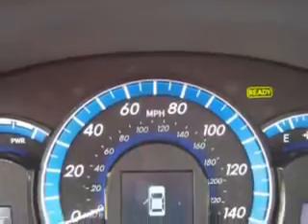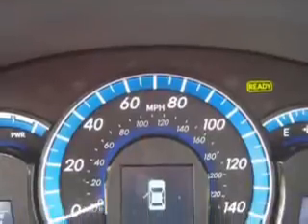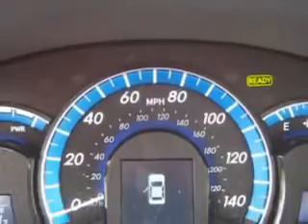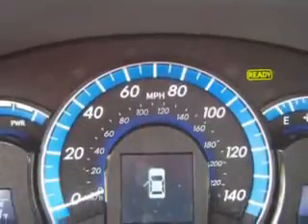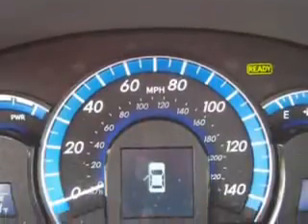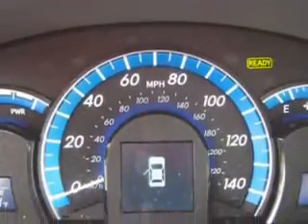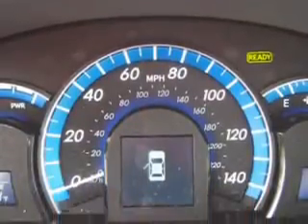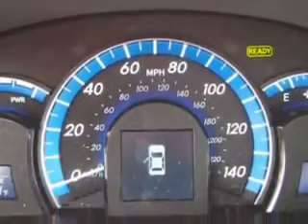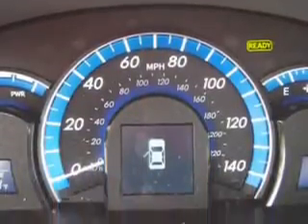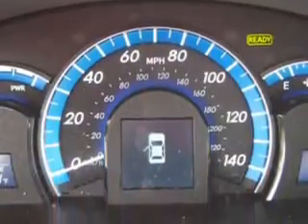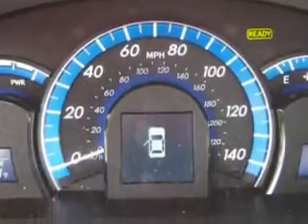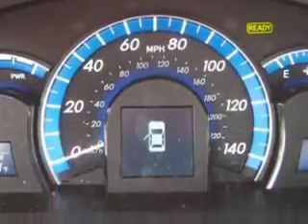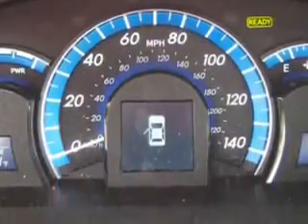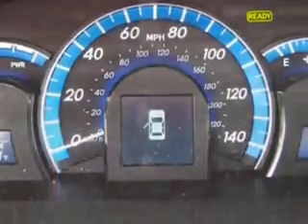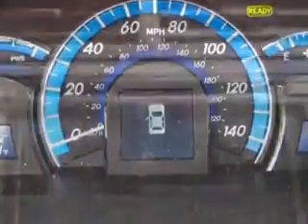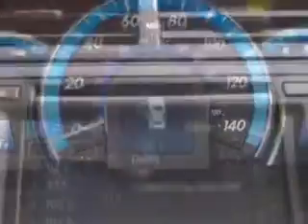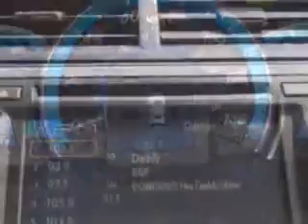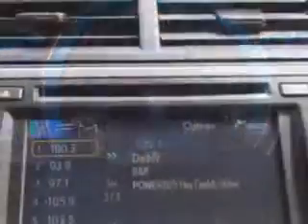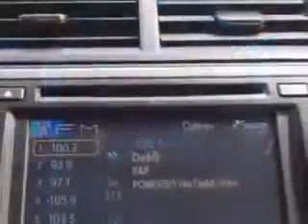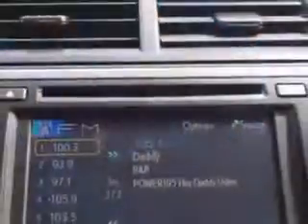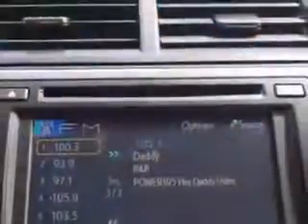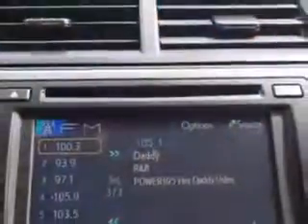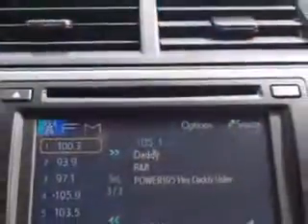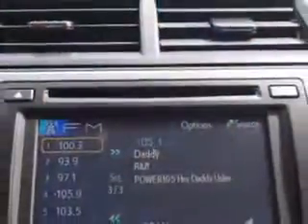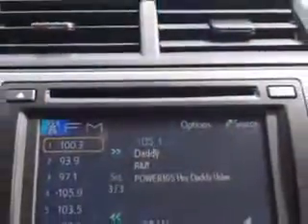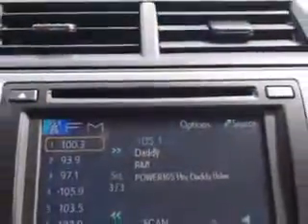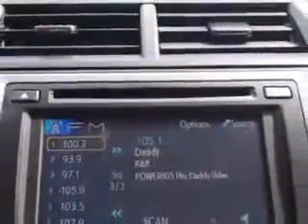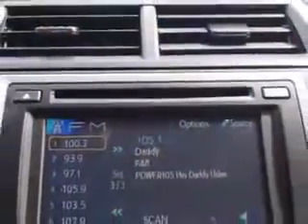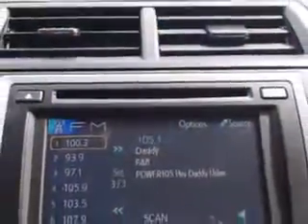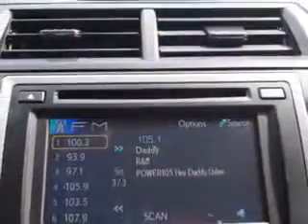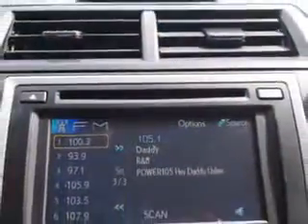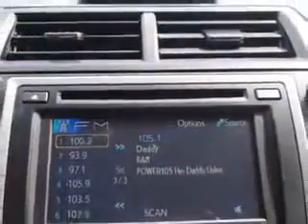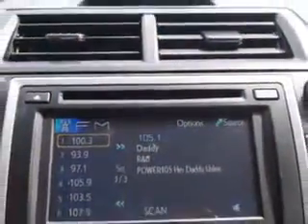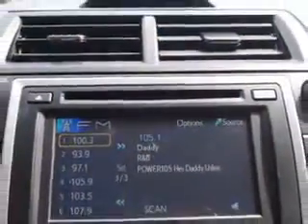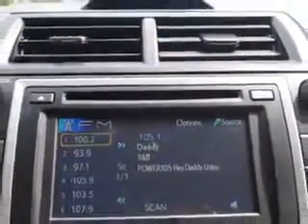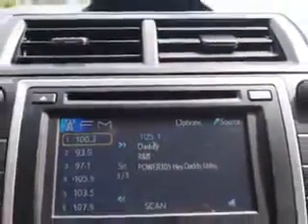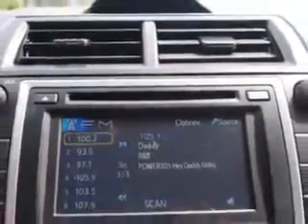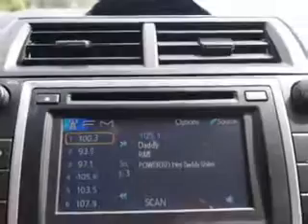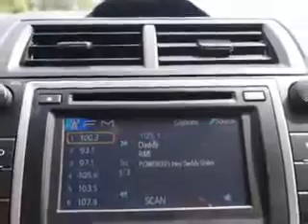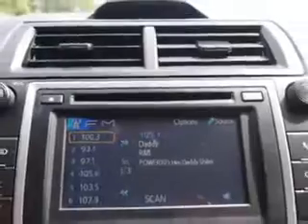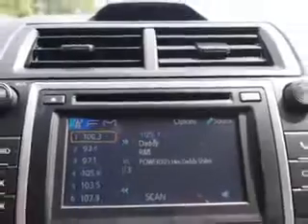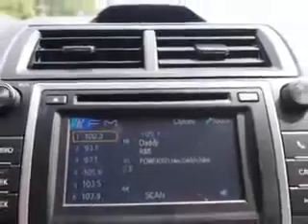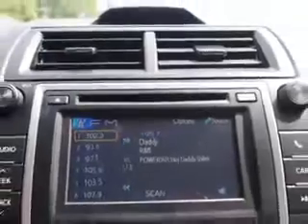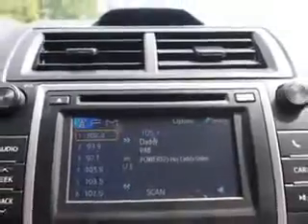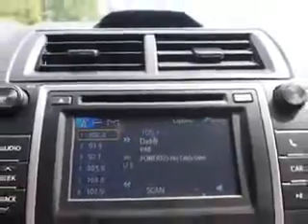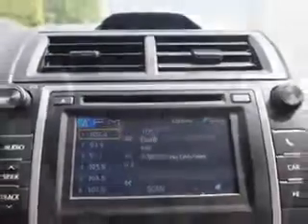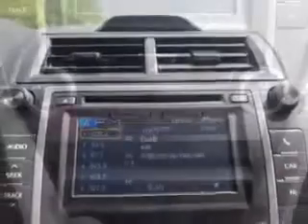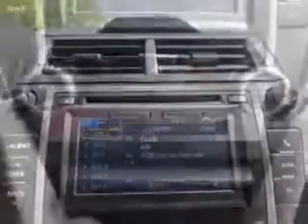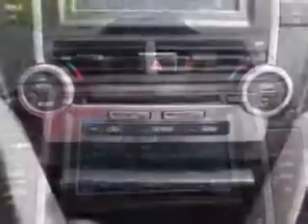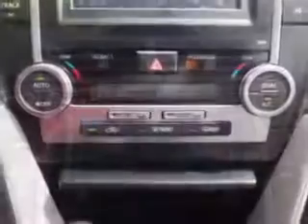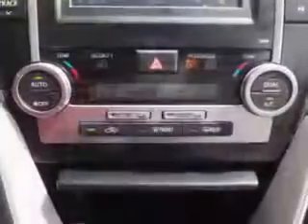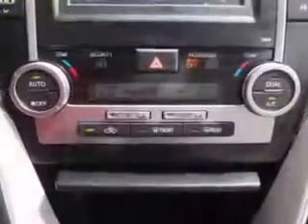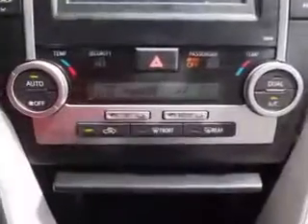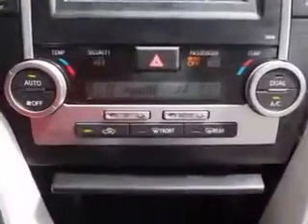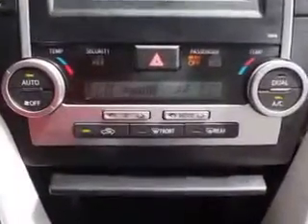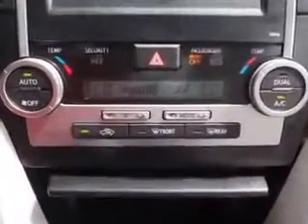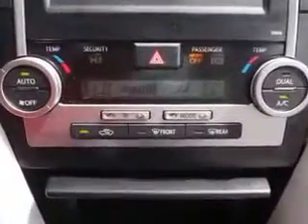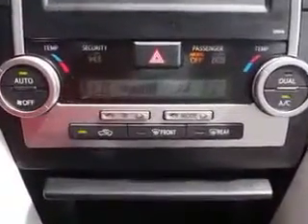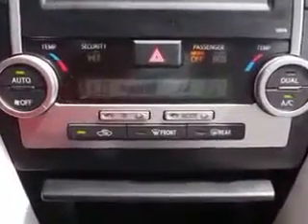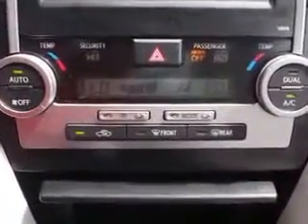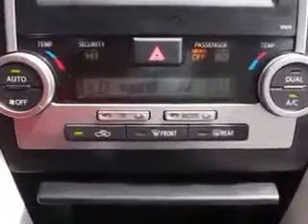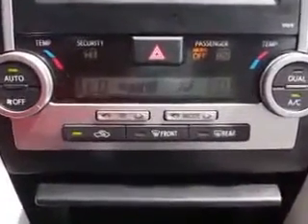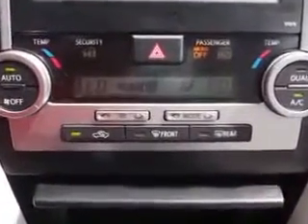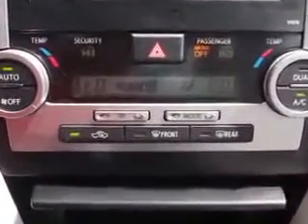Enjoy the drive and have peace of mind in this 2014 Toyota Camry Hybrid. See us at Parkway Toyota today.